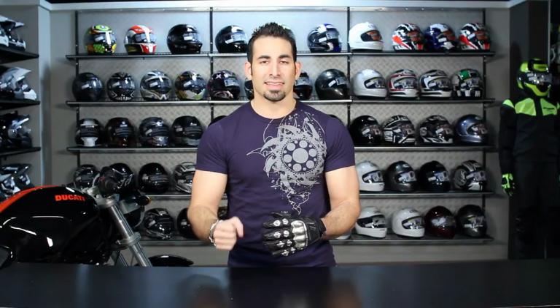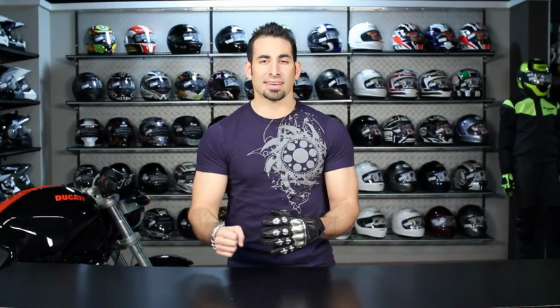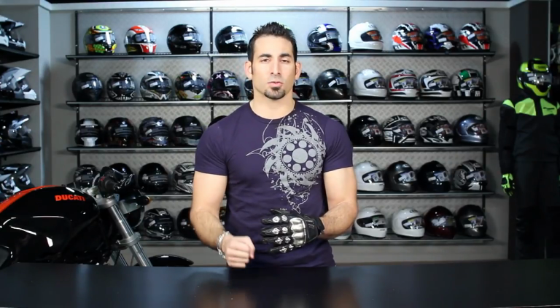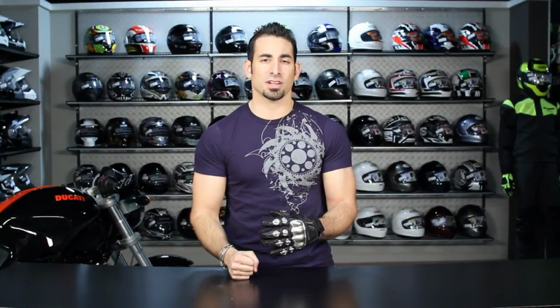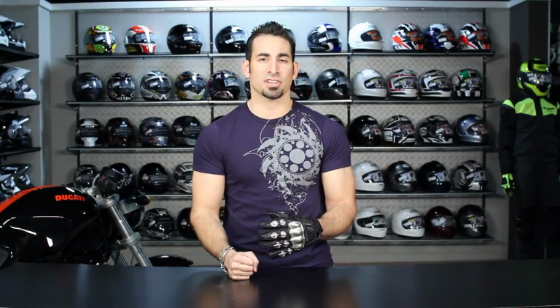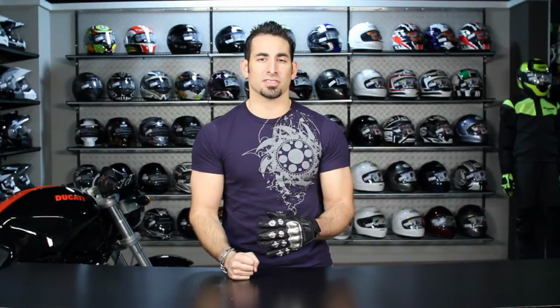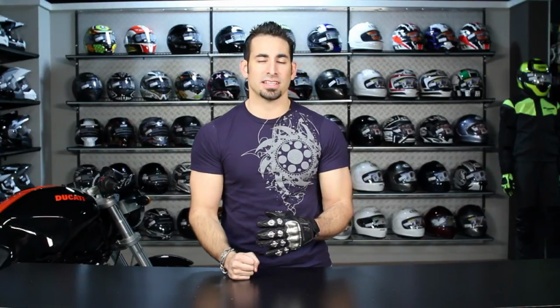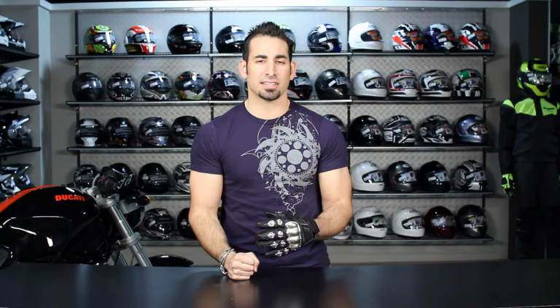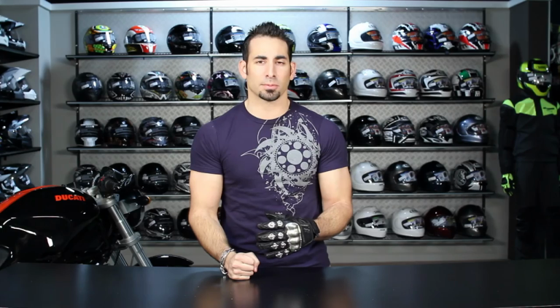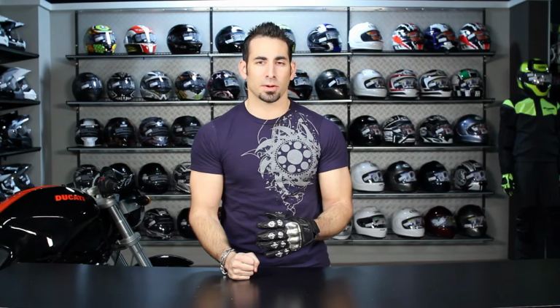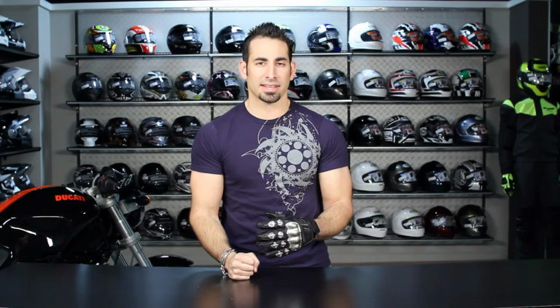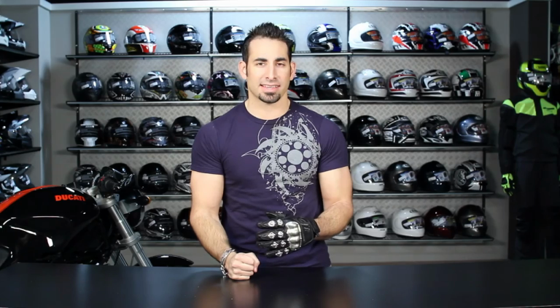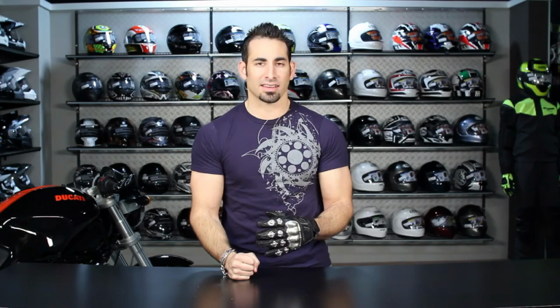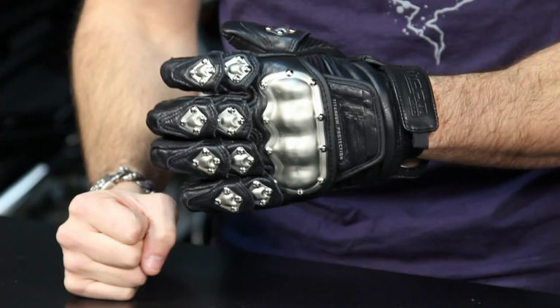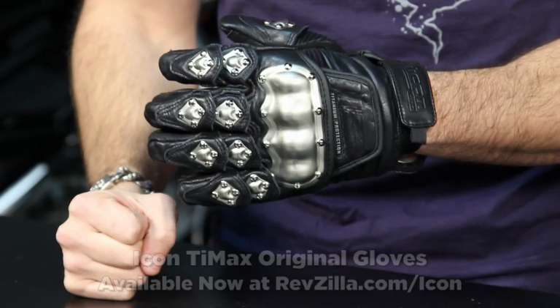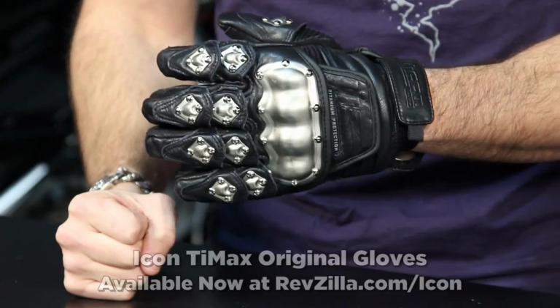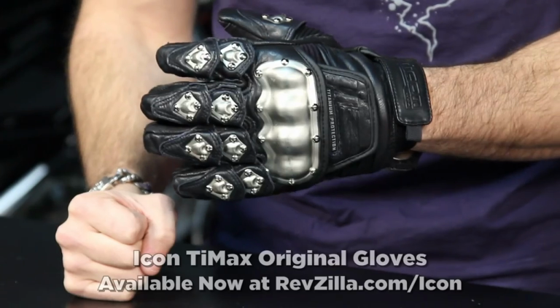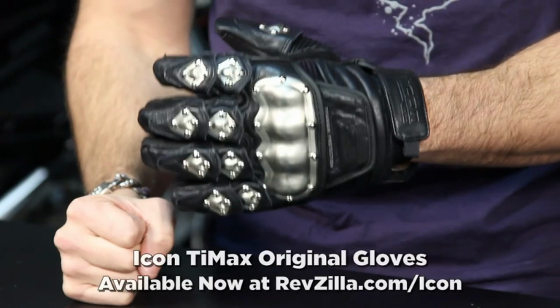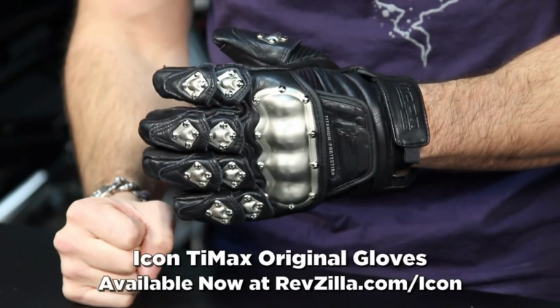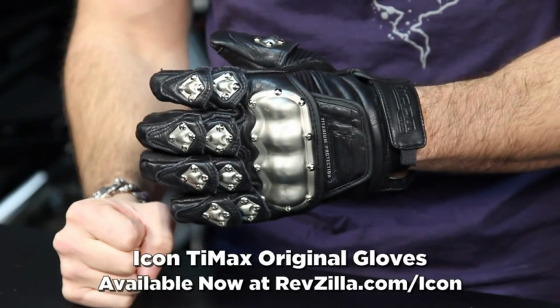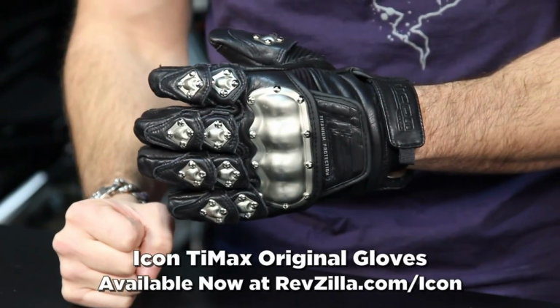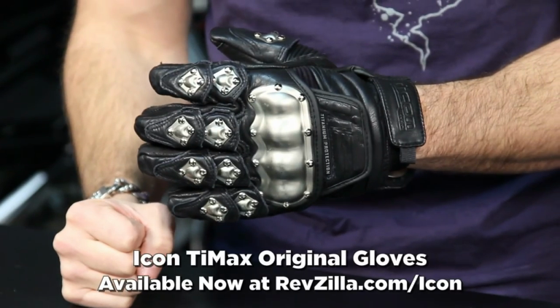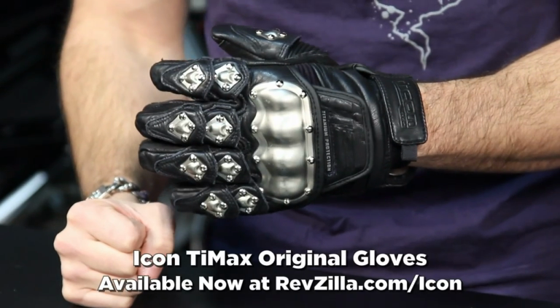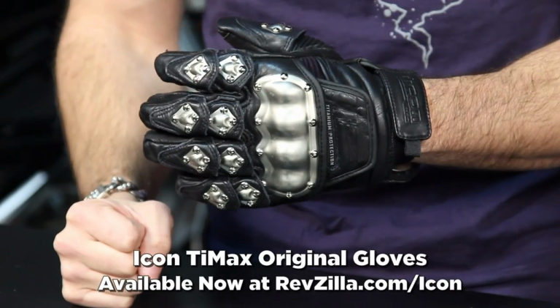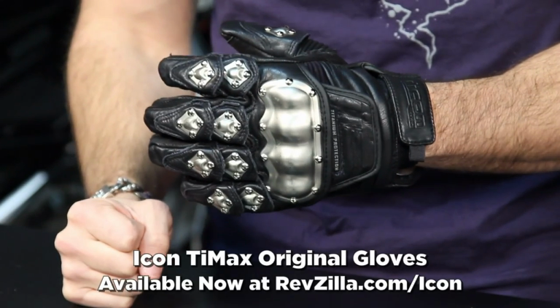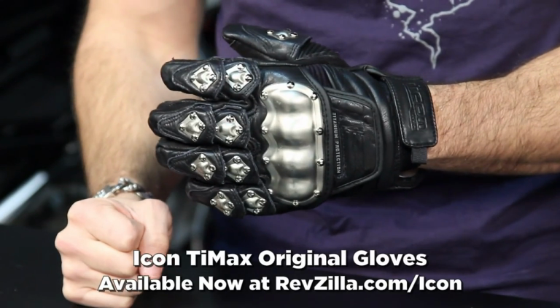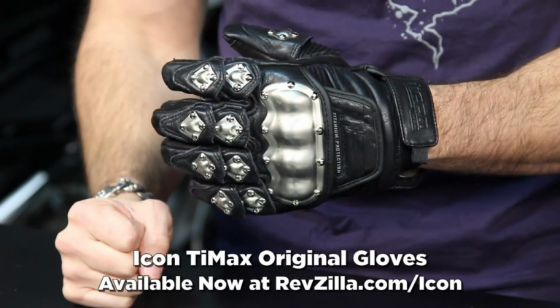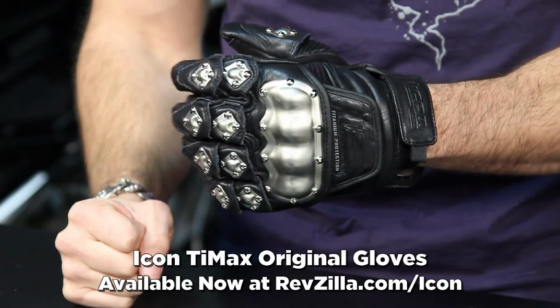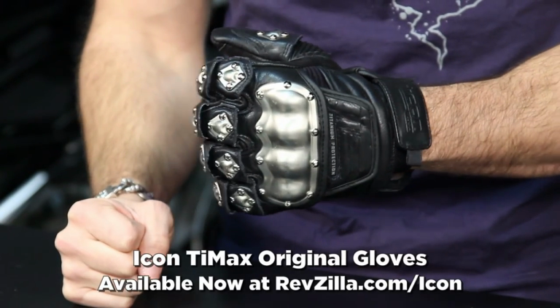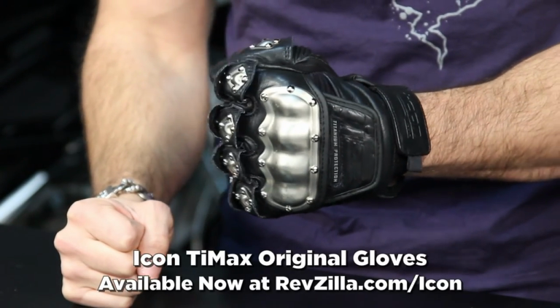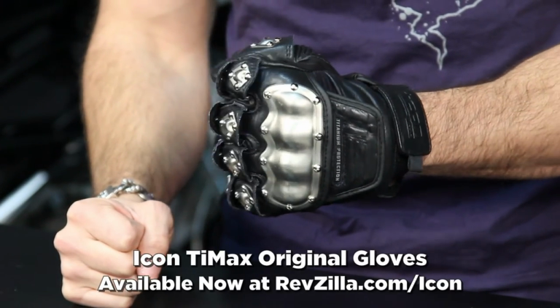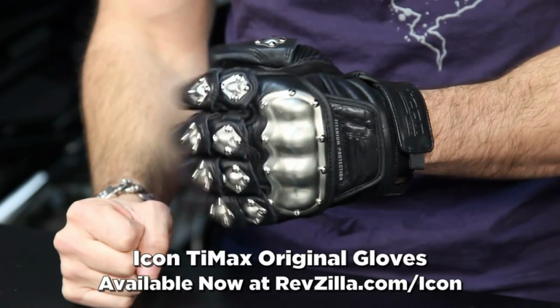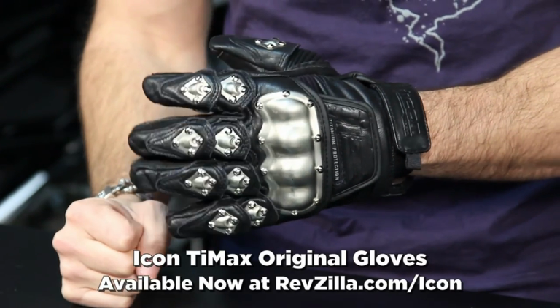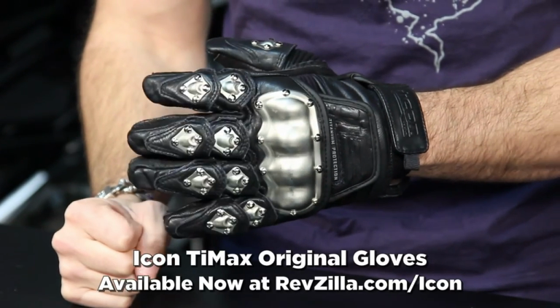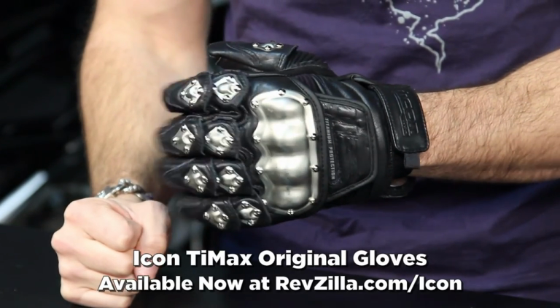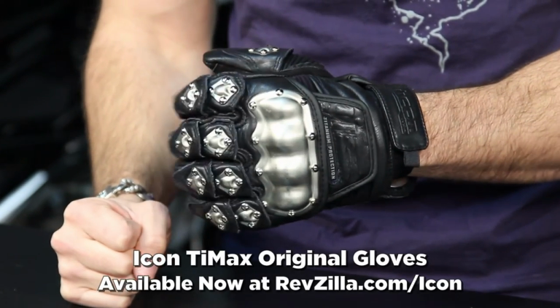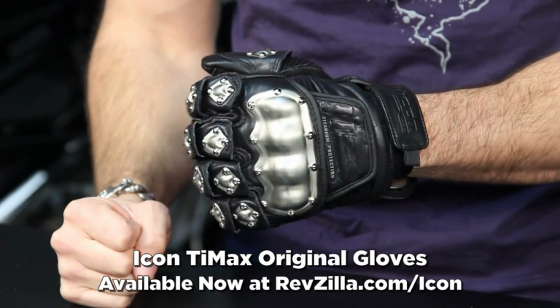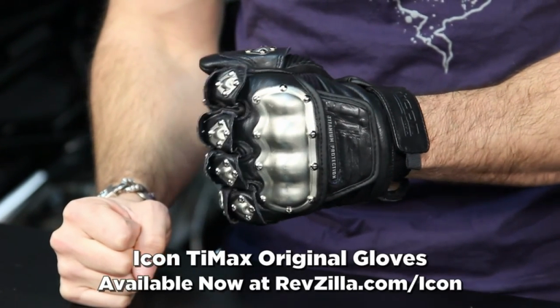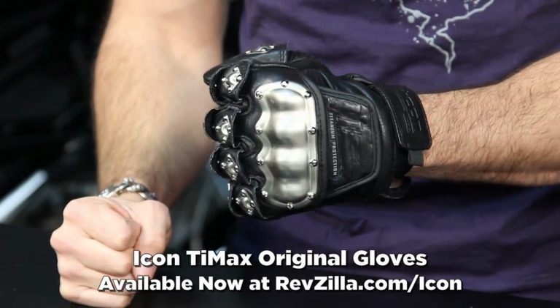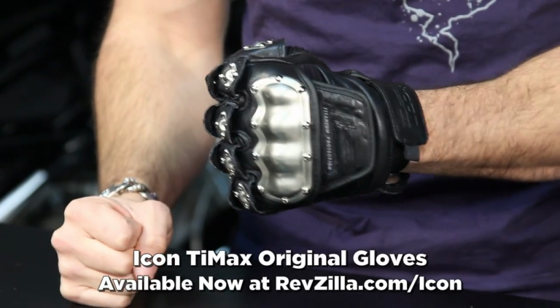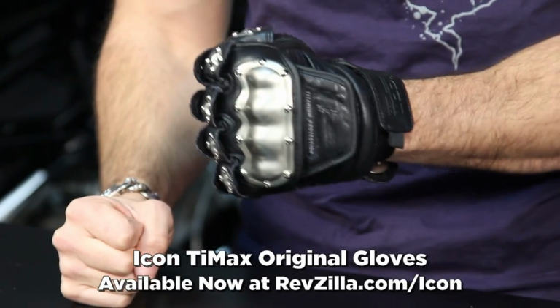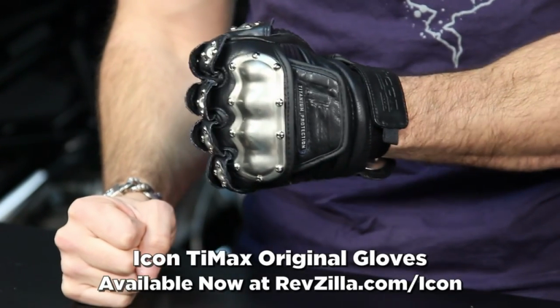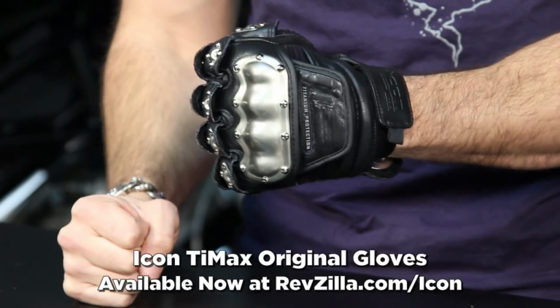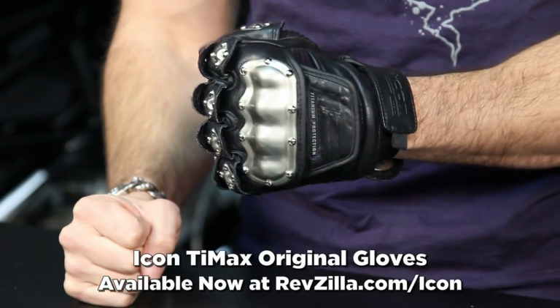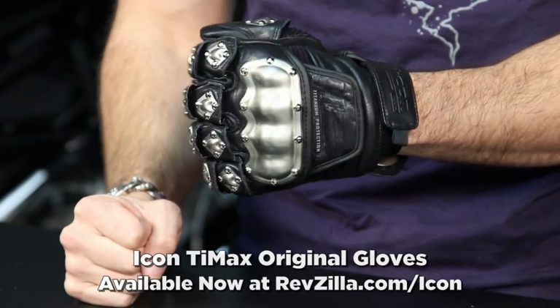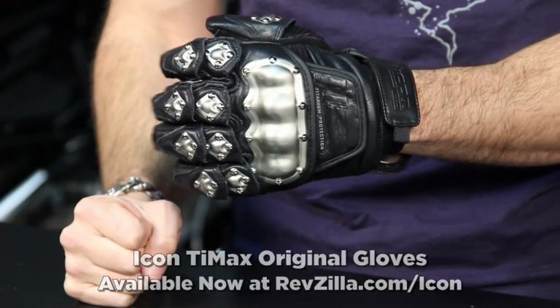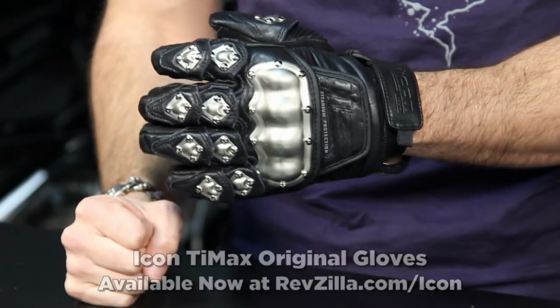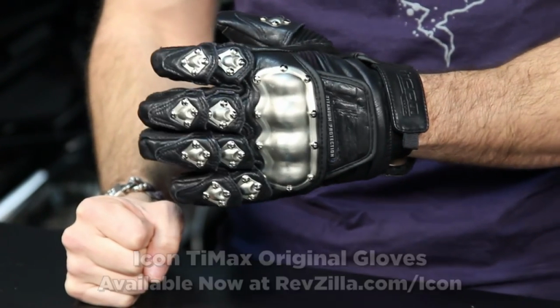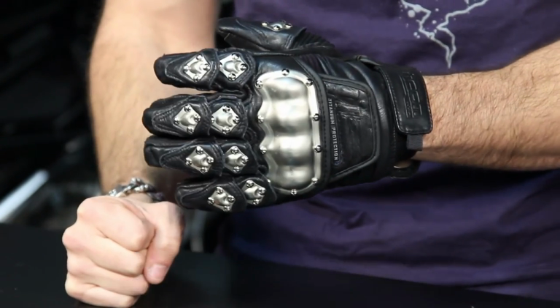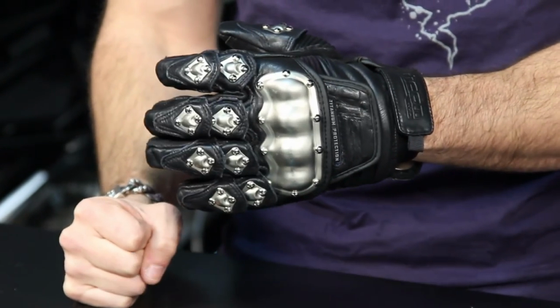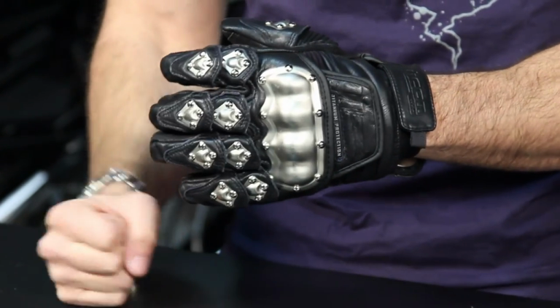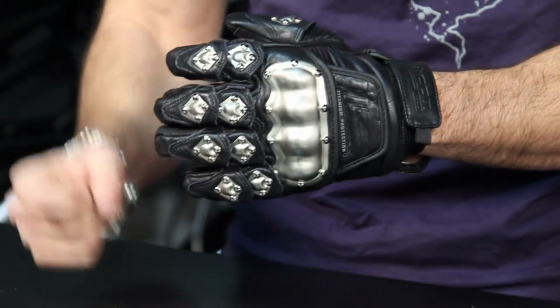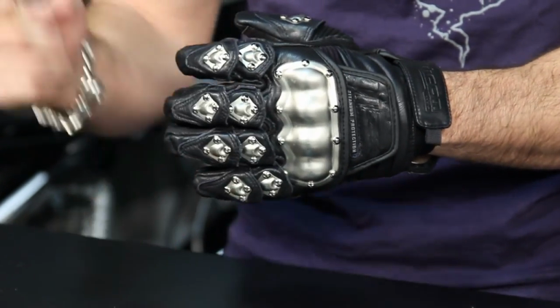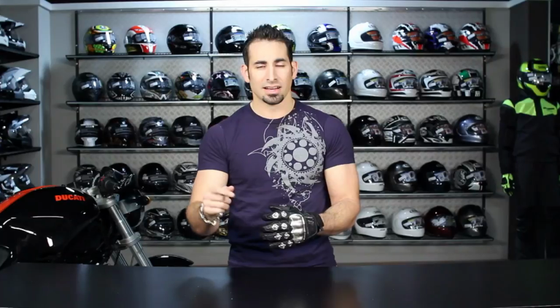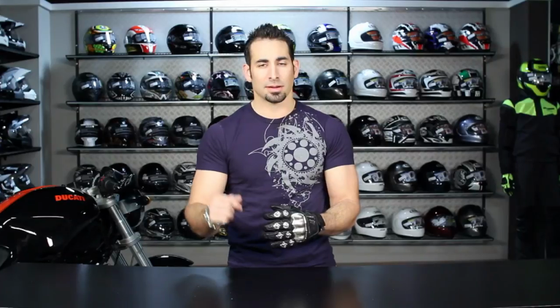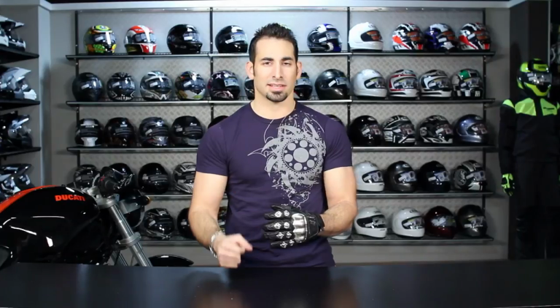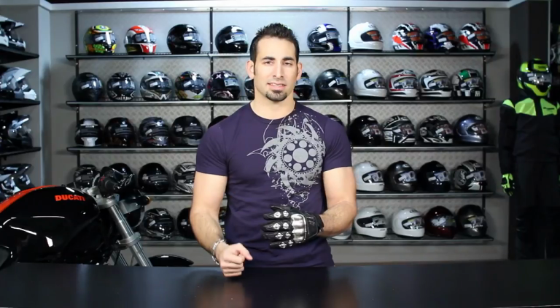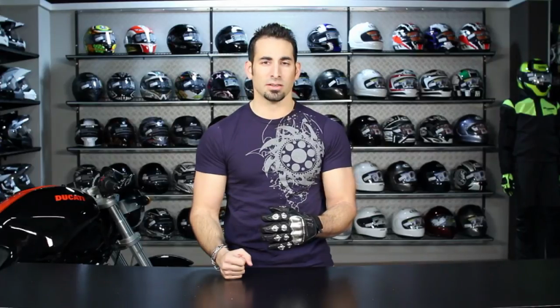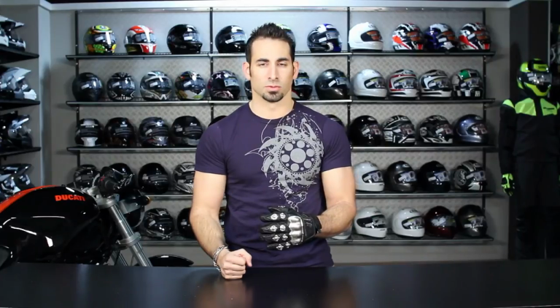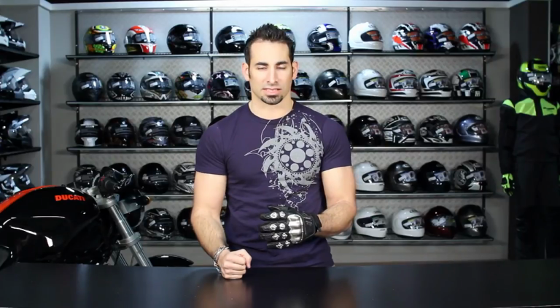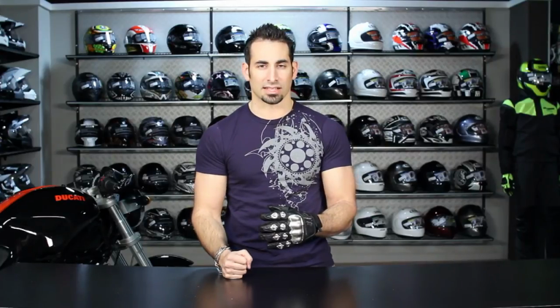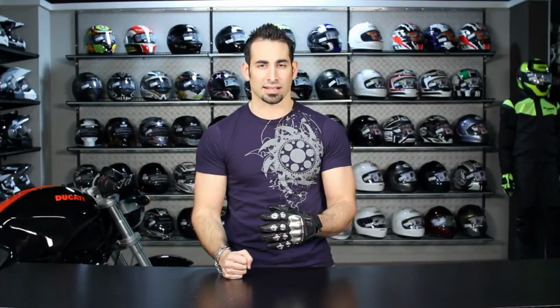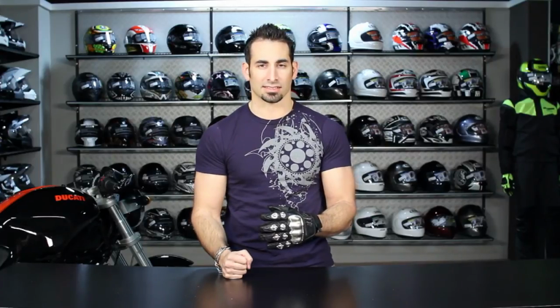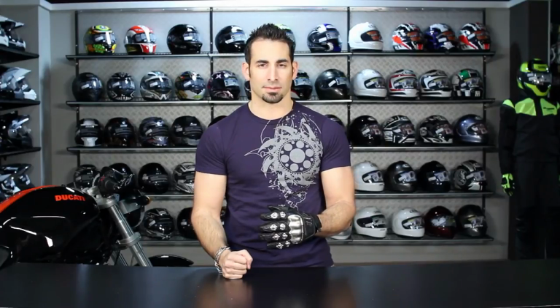Thanks for watching our detailed breakdown of the Icon Timex original short cuff glove, available at RevZilla.com/Icon. I'm Anthony — we'll see you next time.